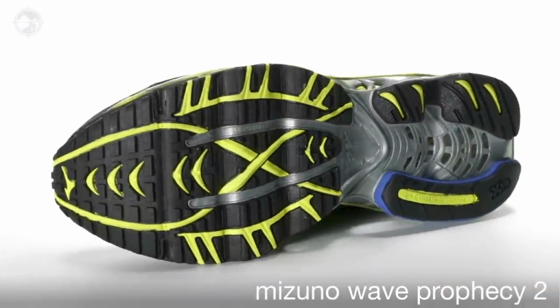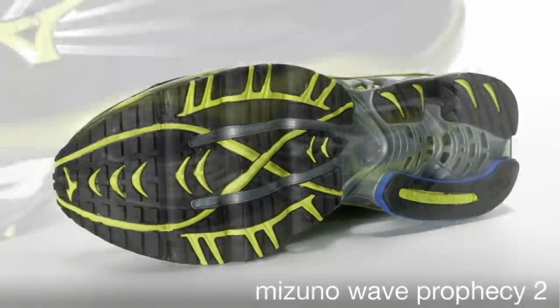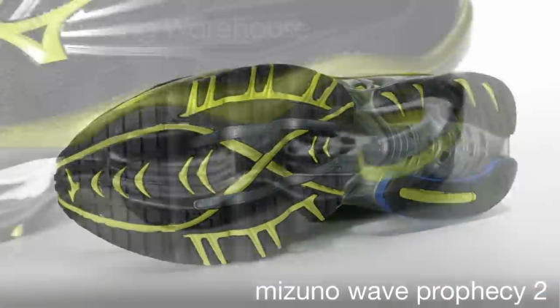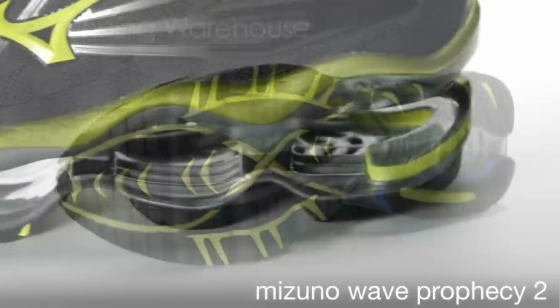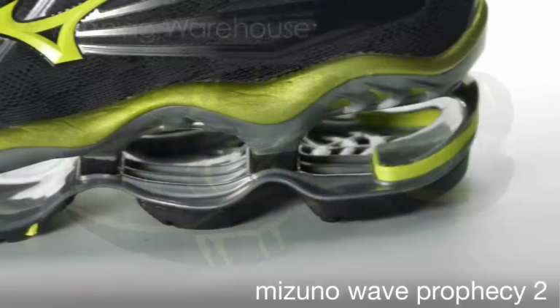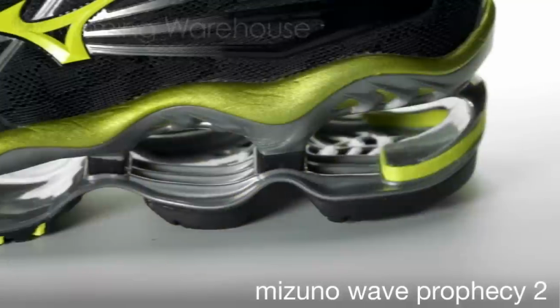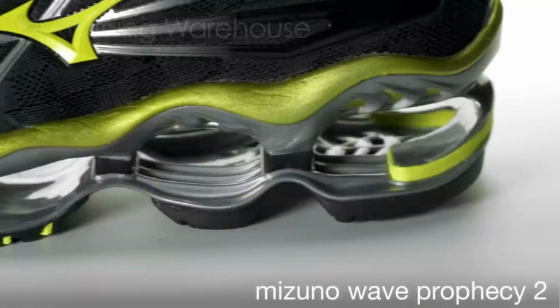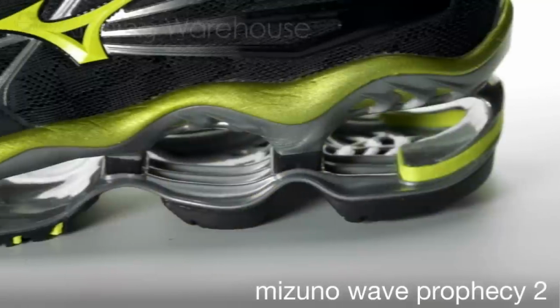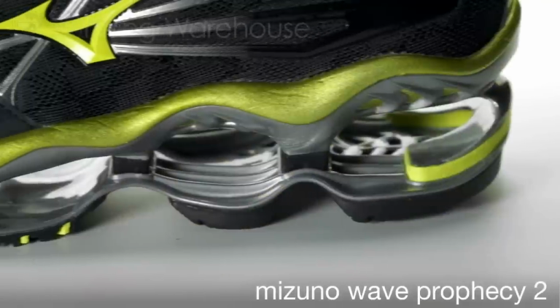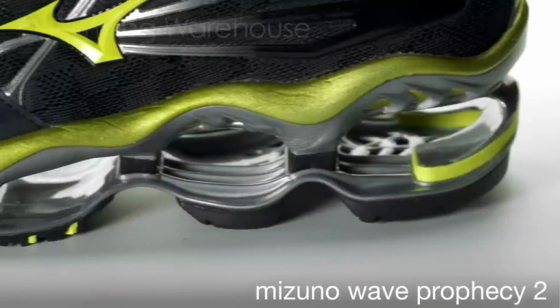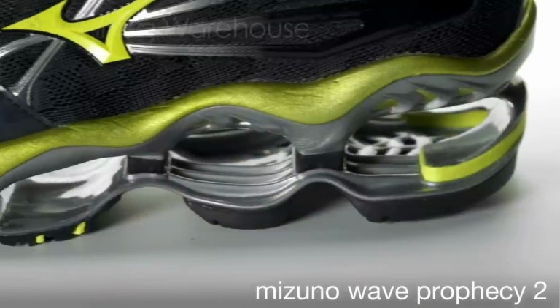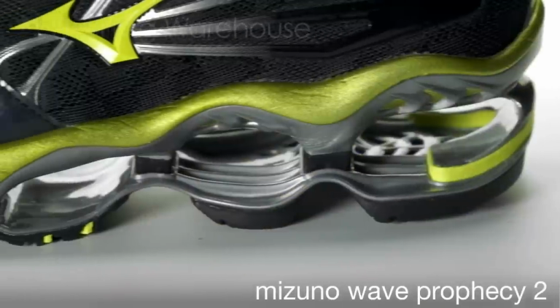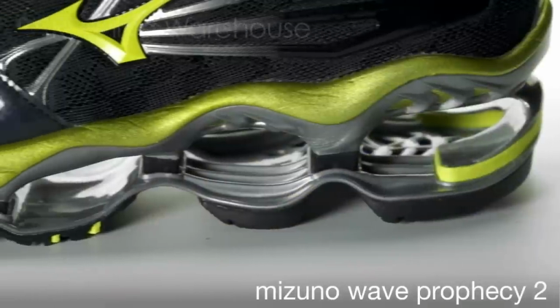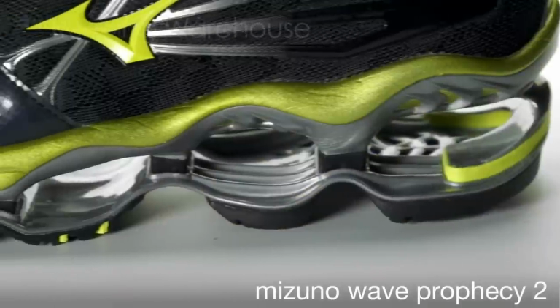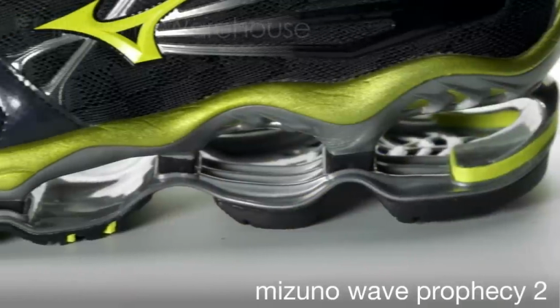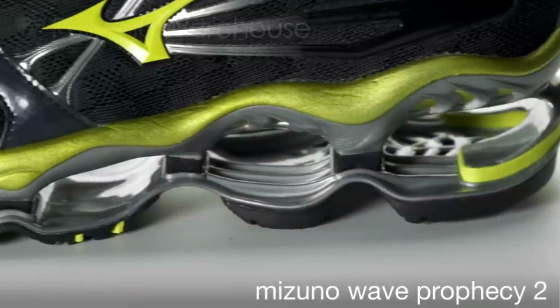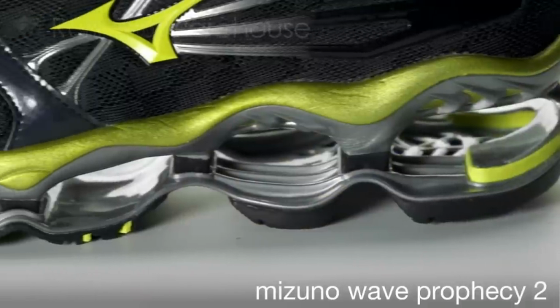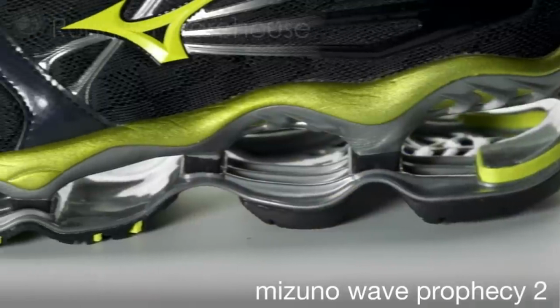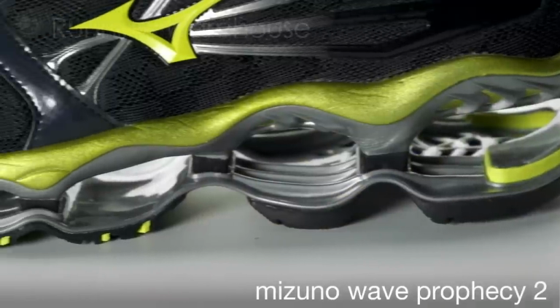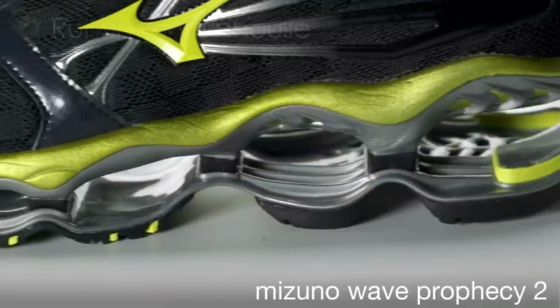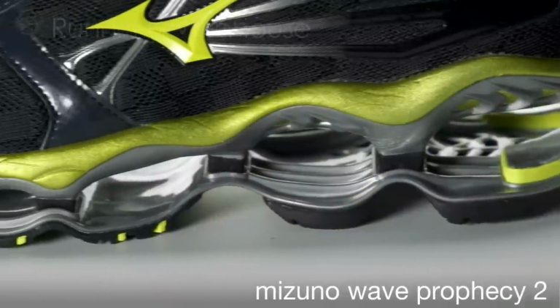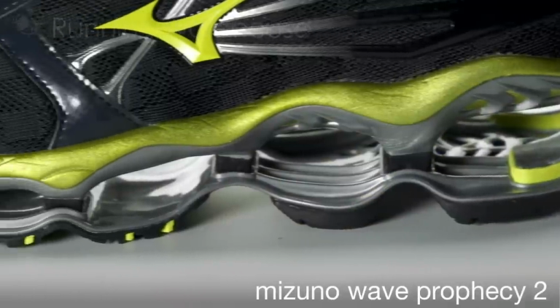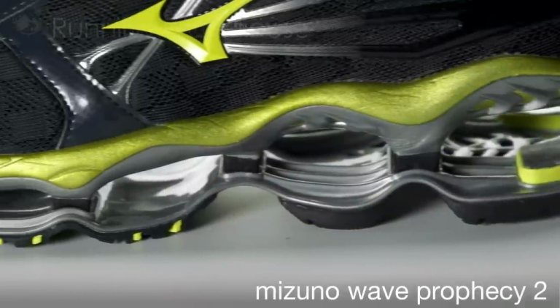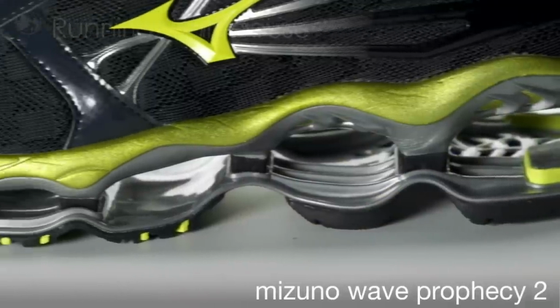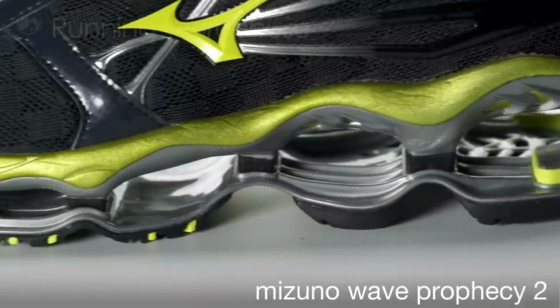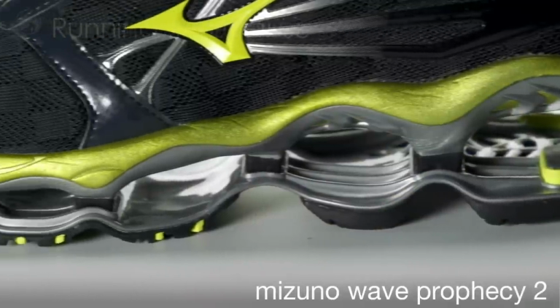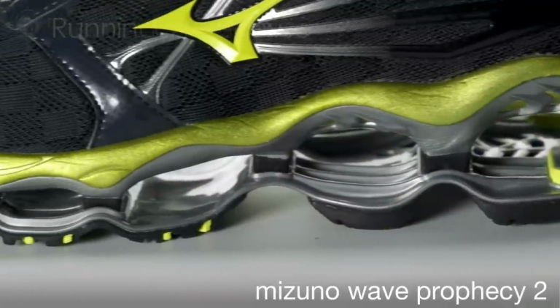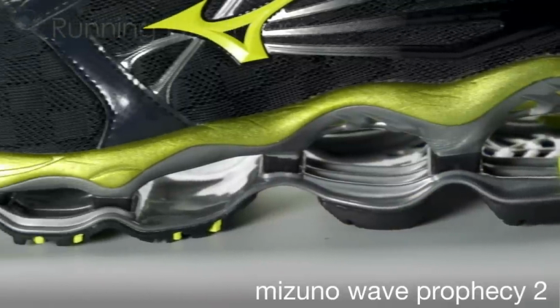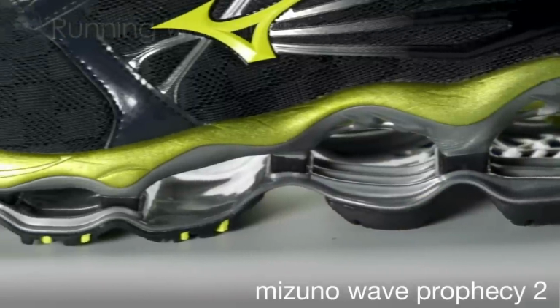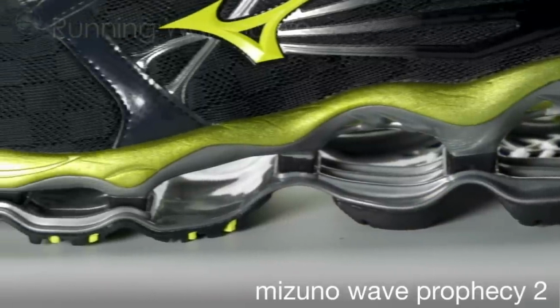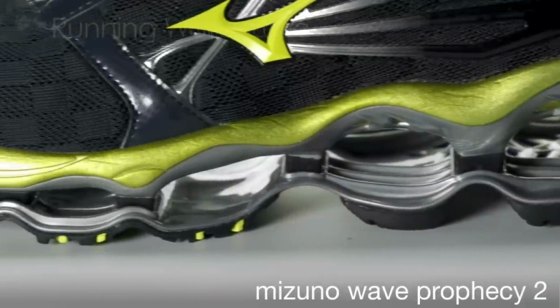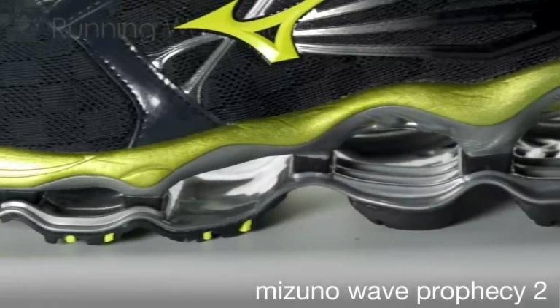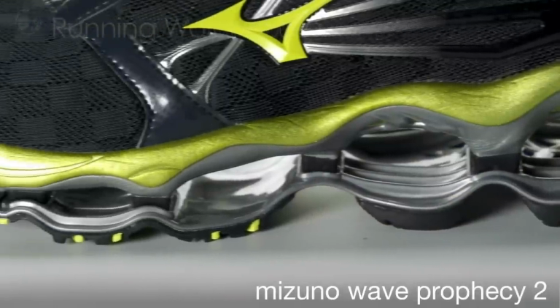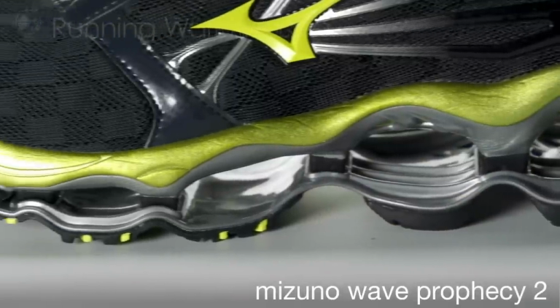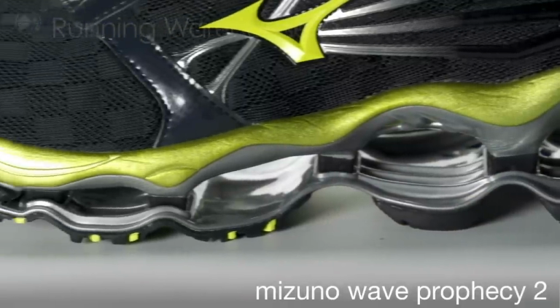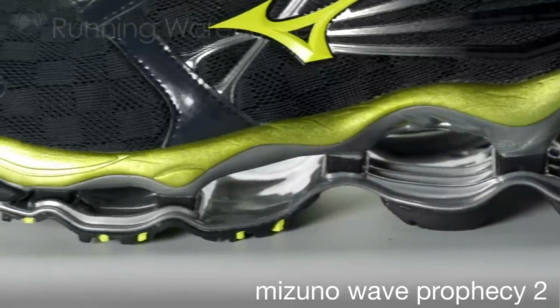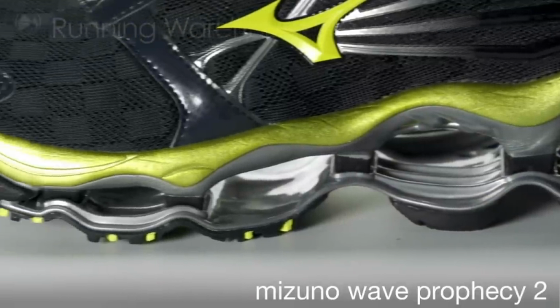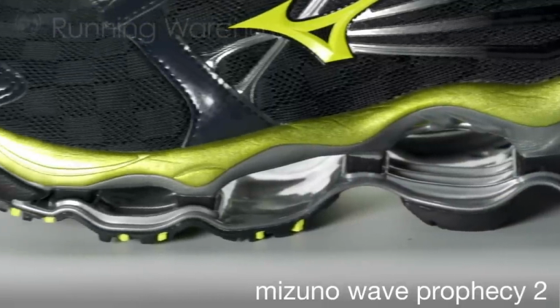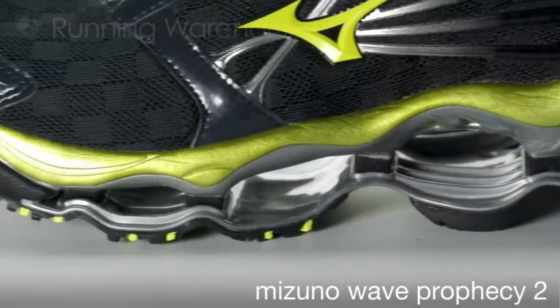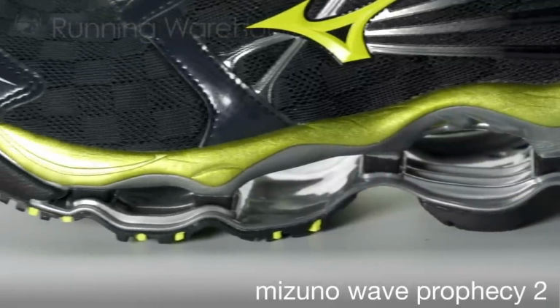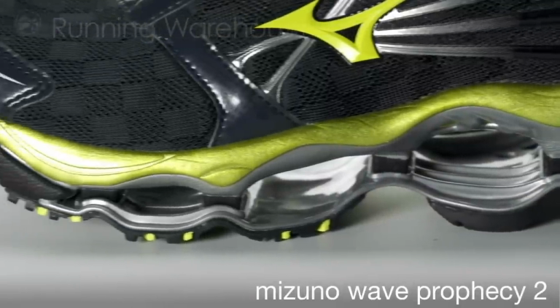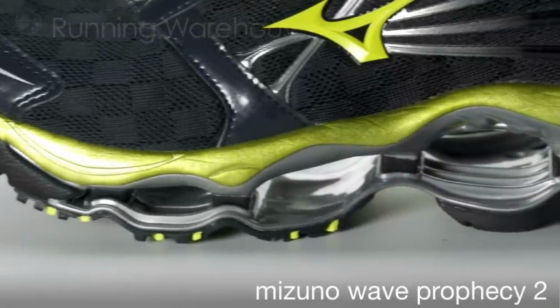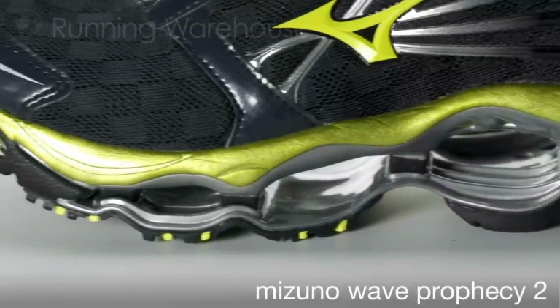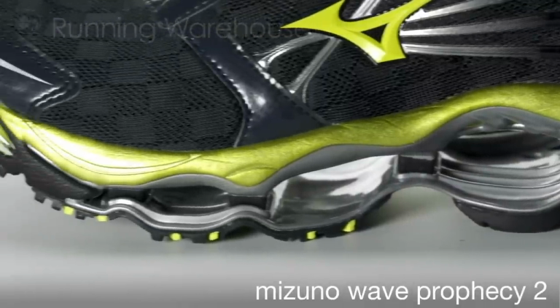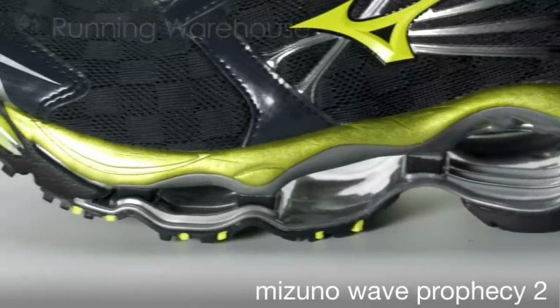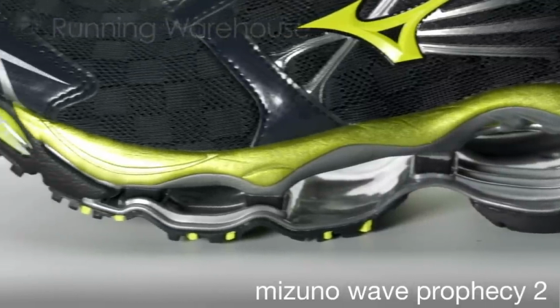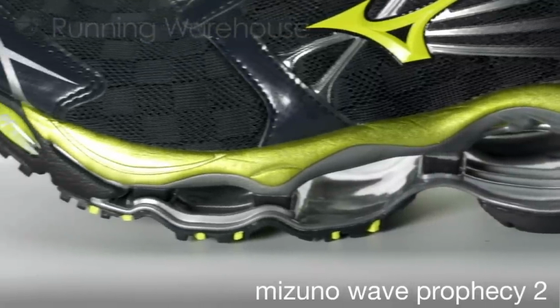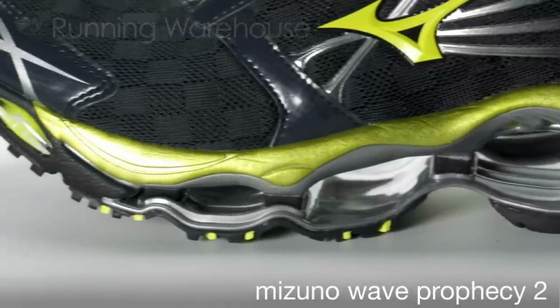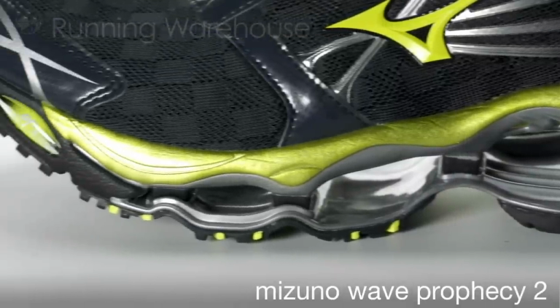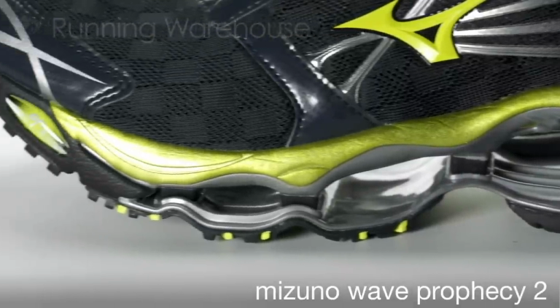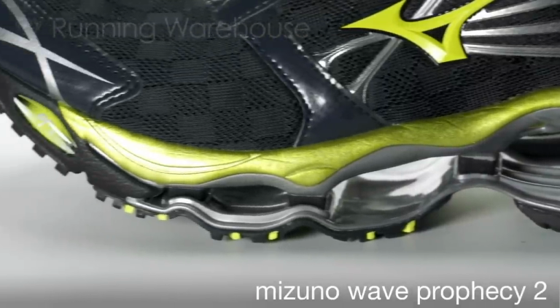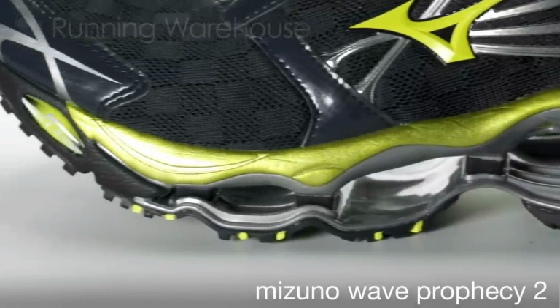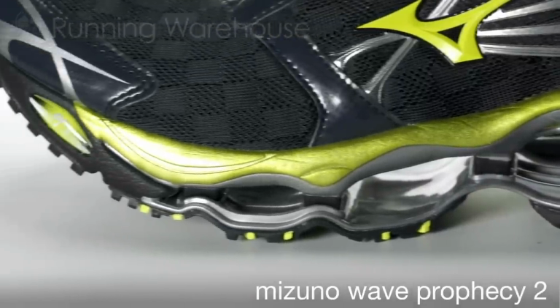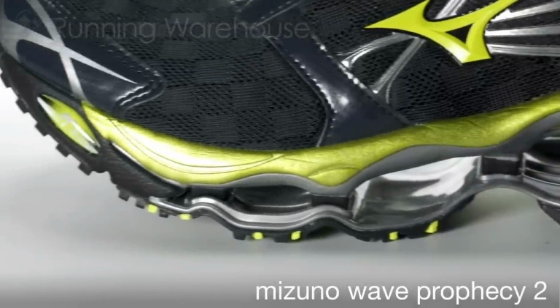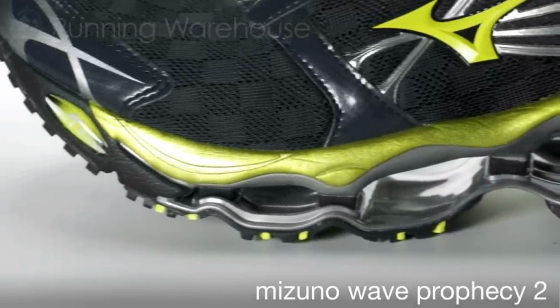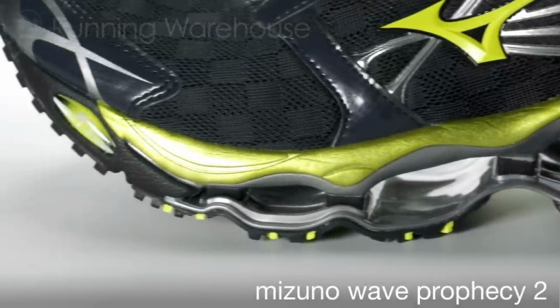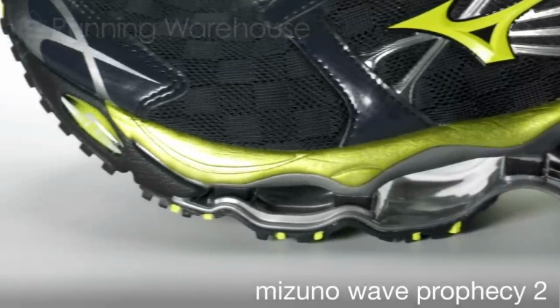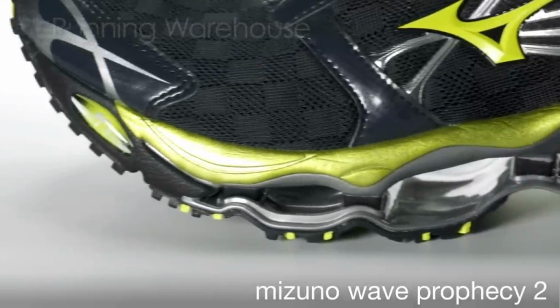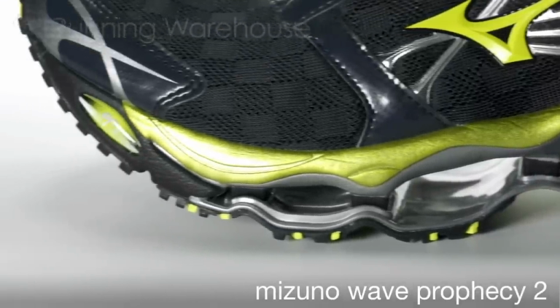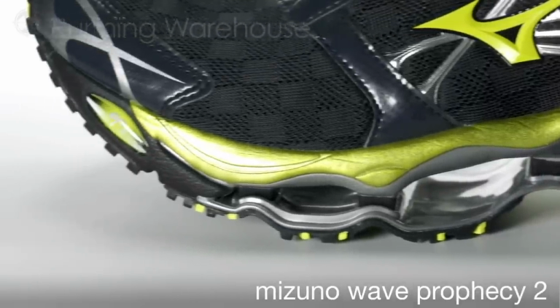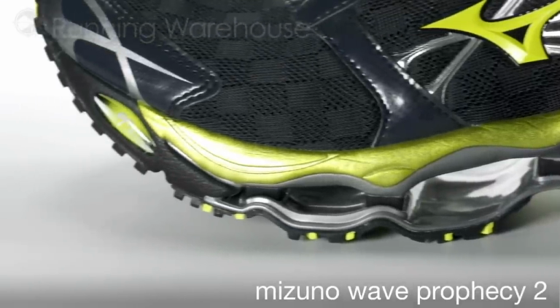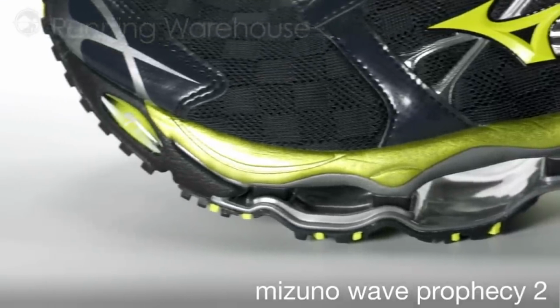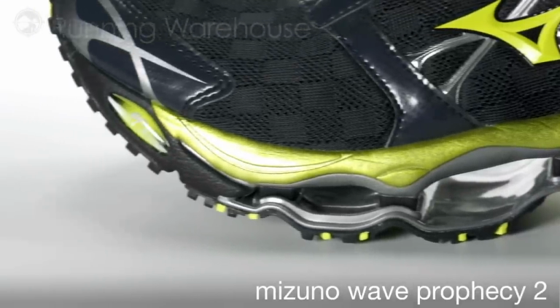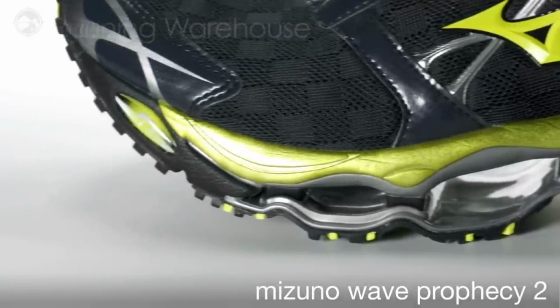A heel to forefoot infinity wave plate provides exceptional shock absorption, while AP Plus in the forefoot allows for a responsive toe-off.